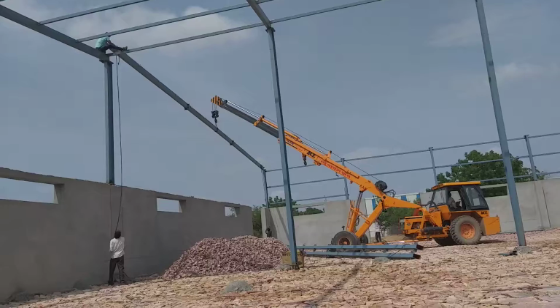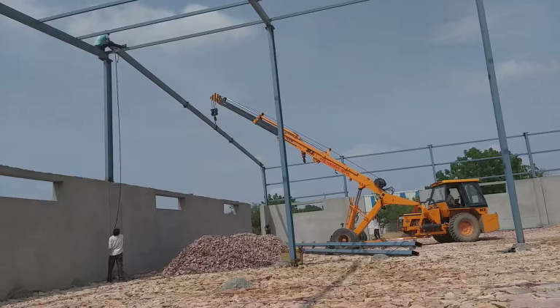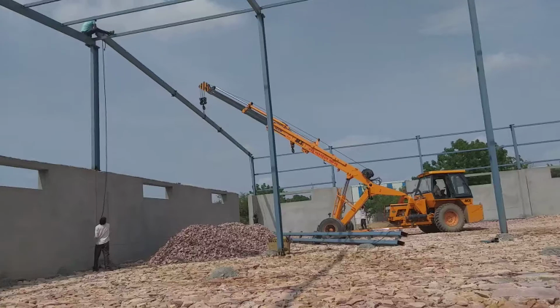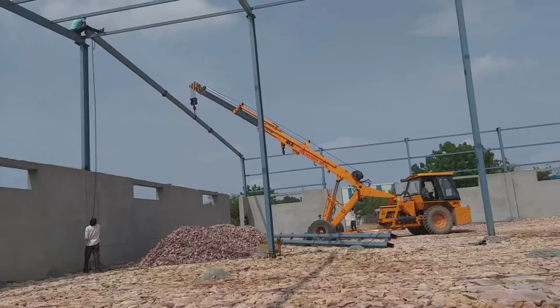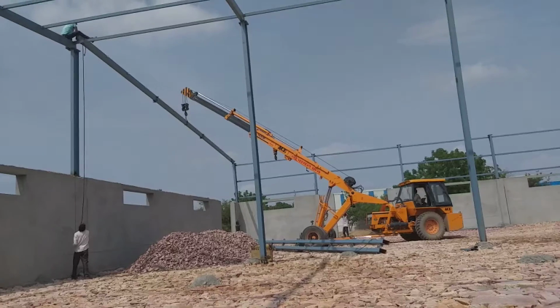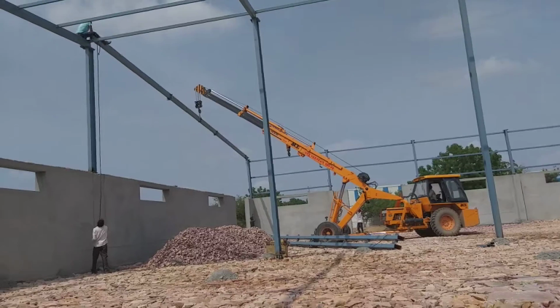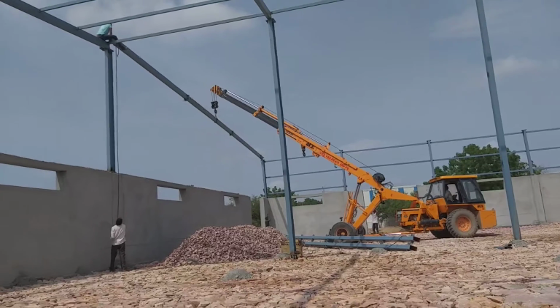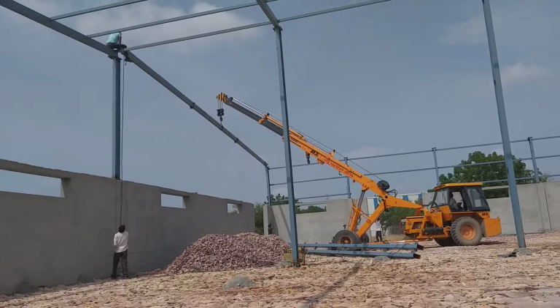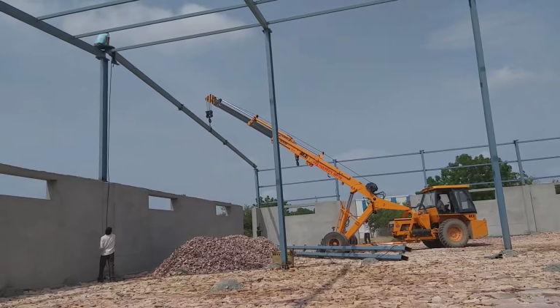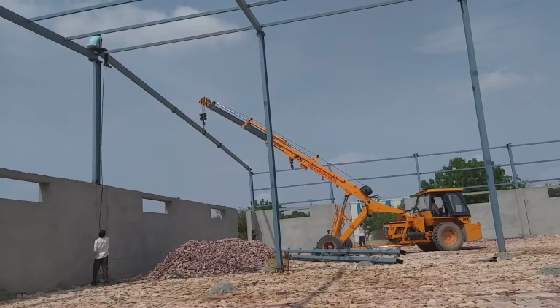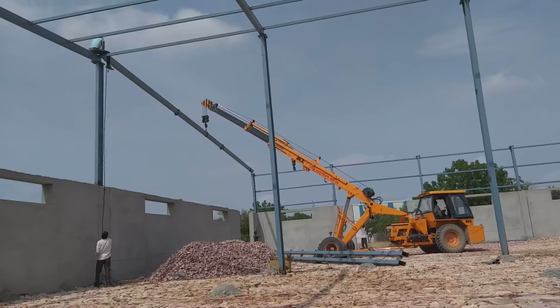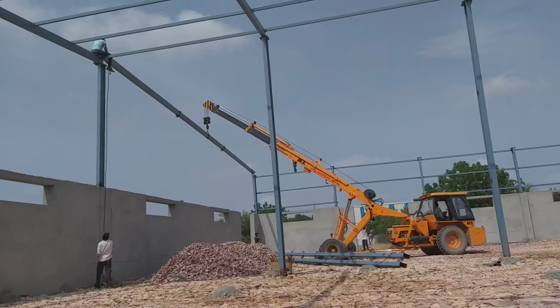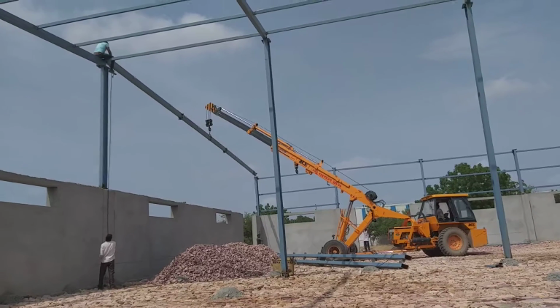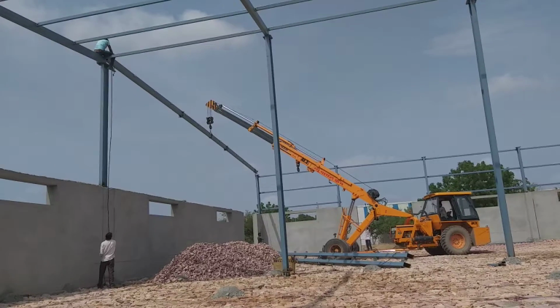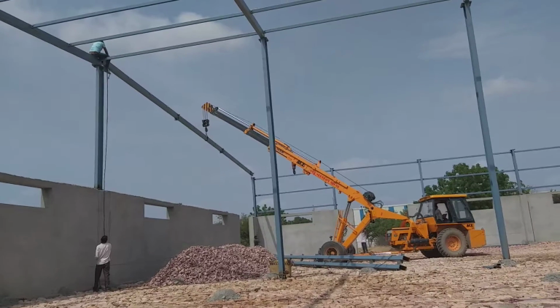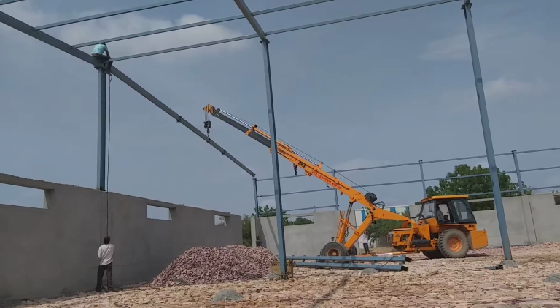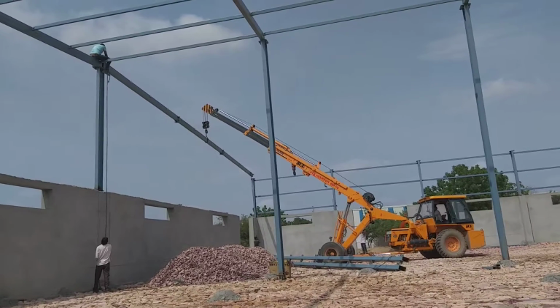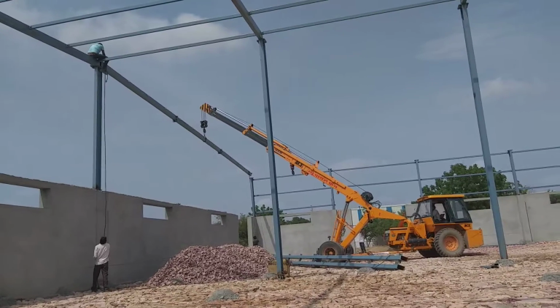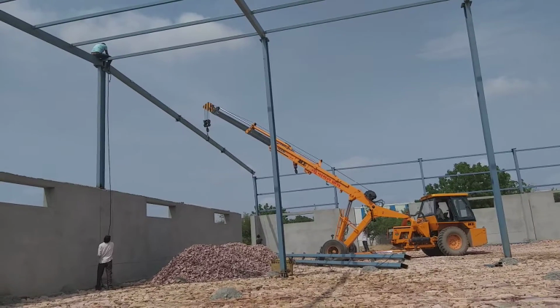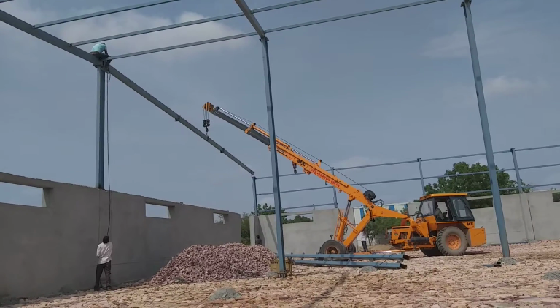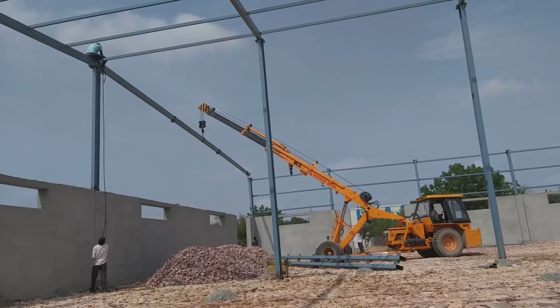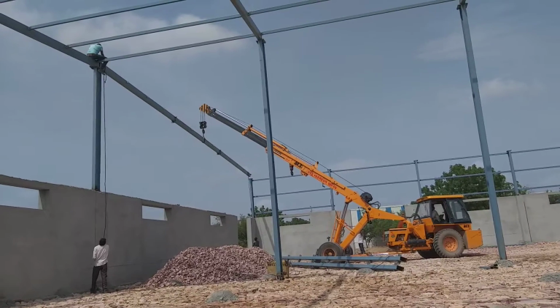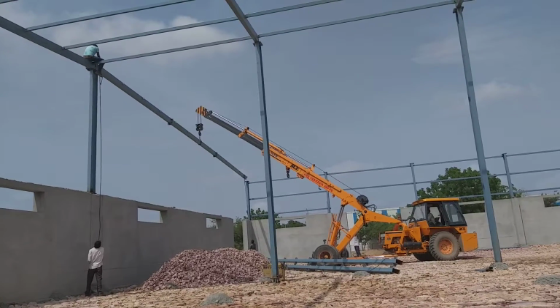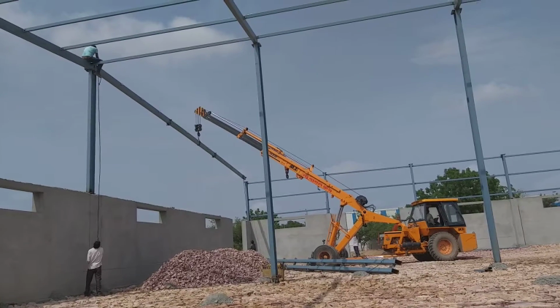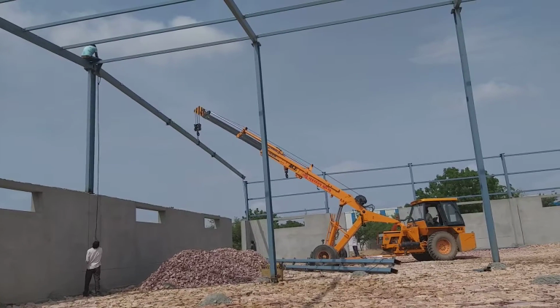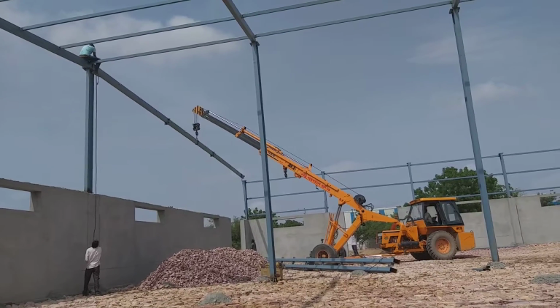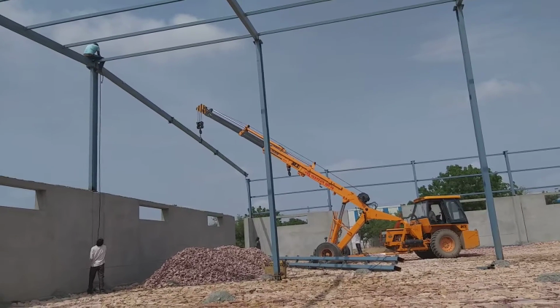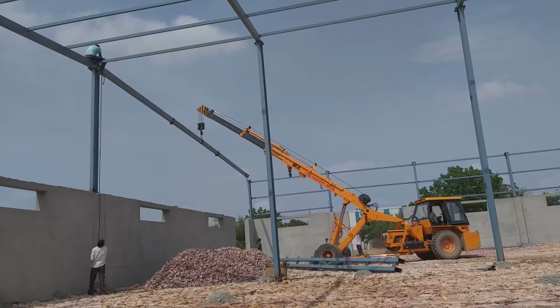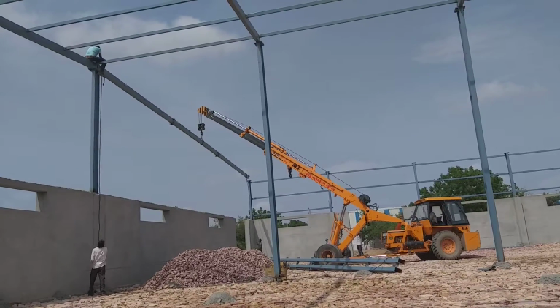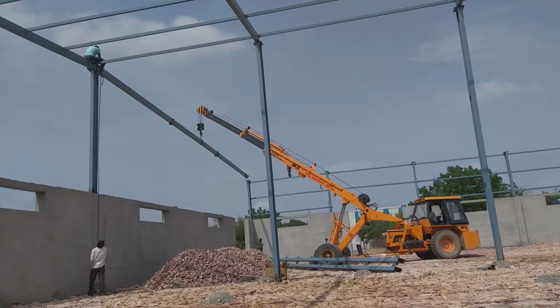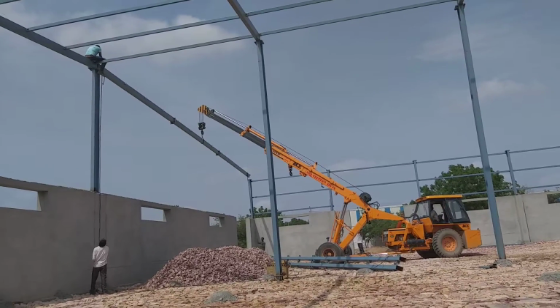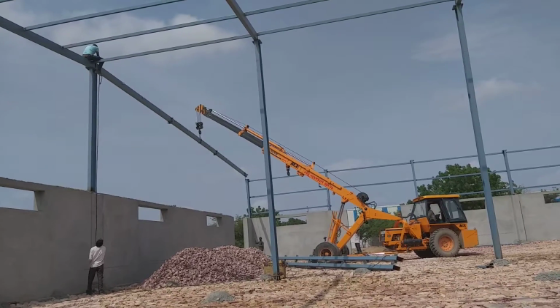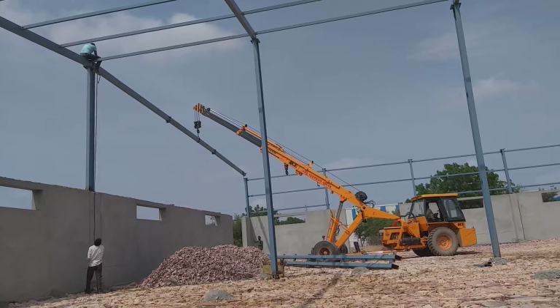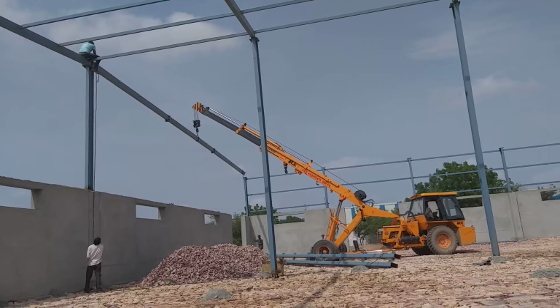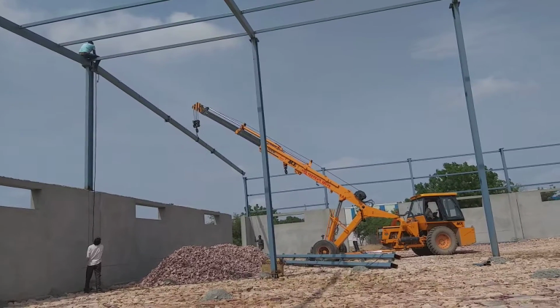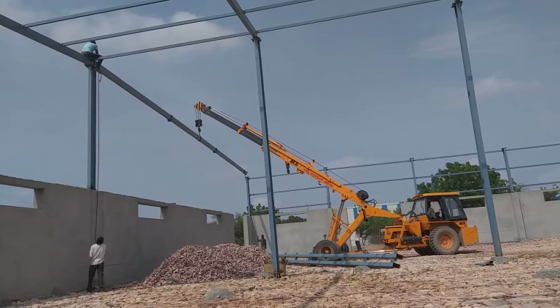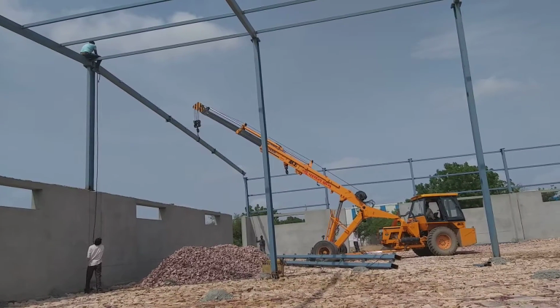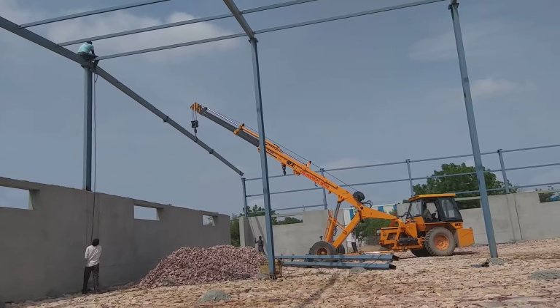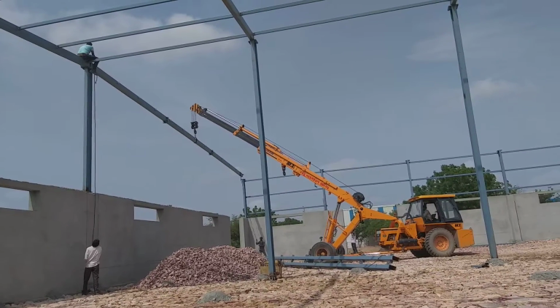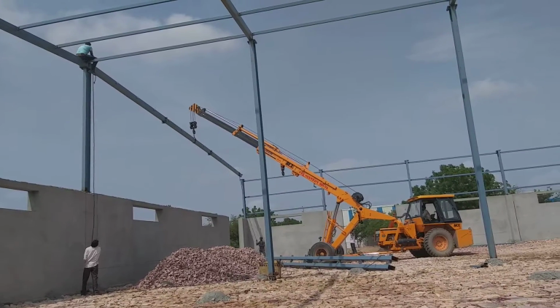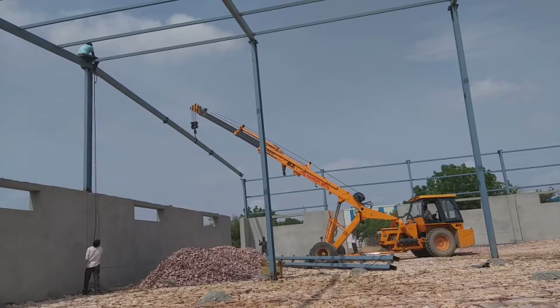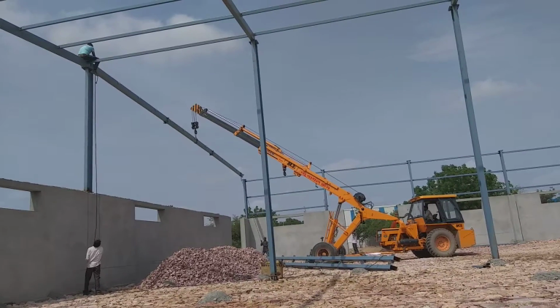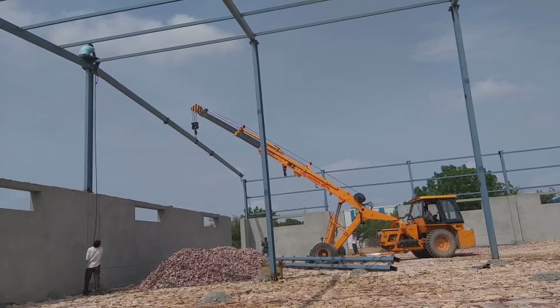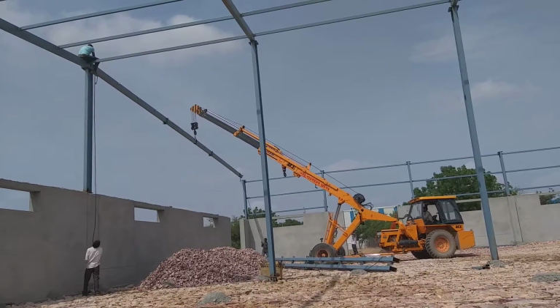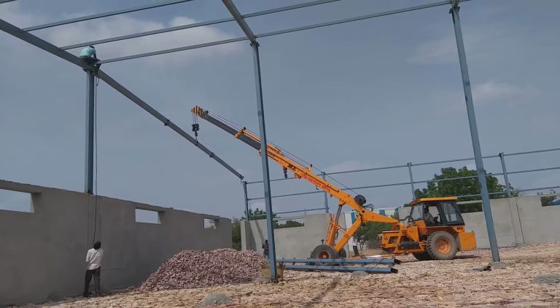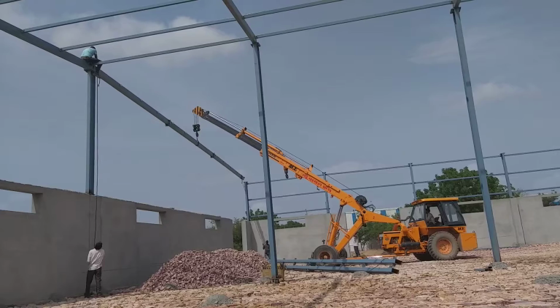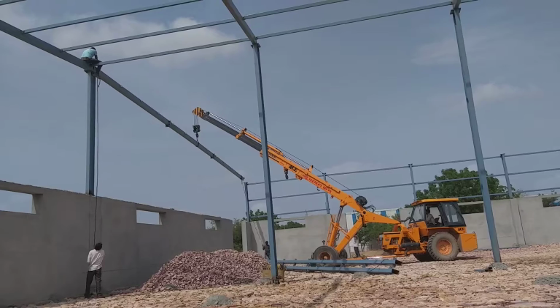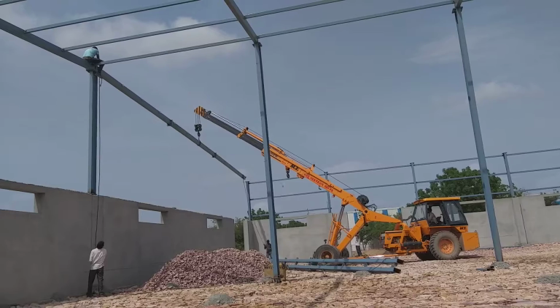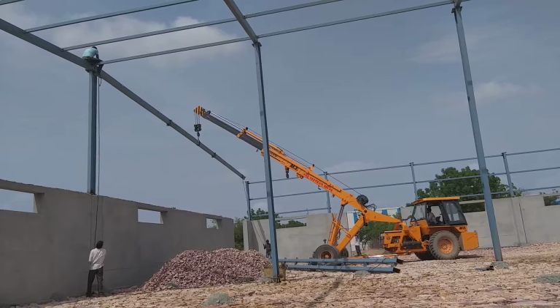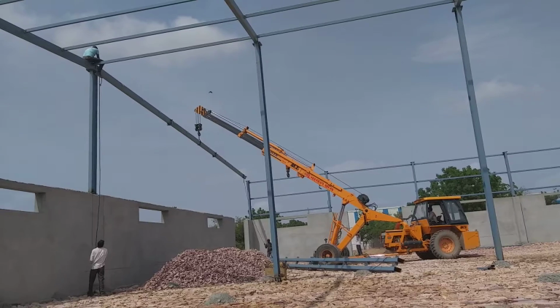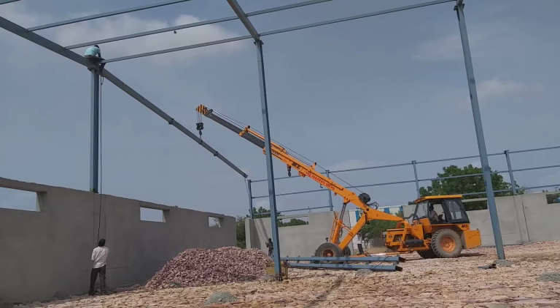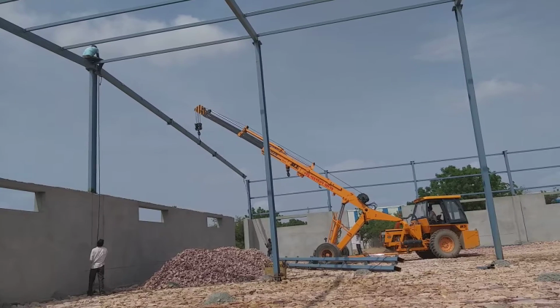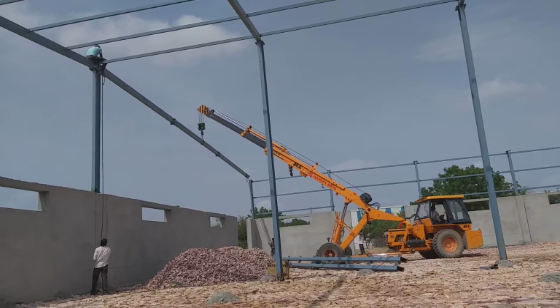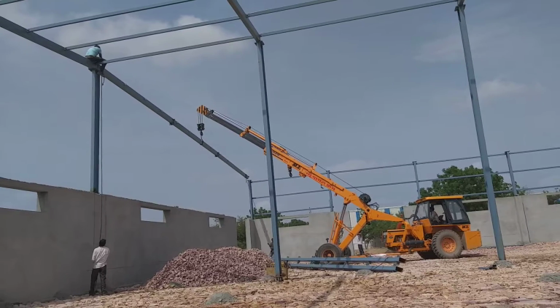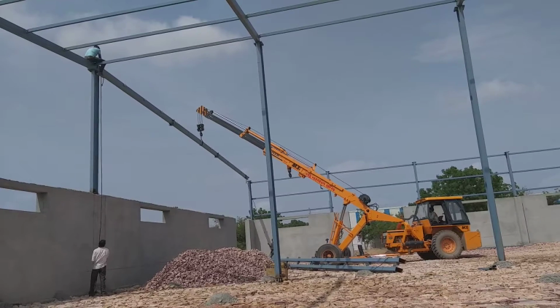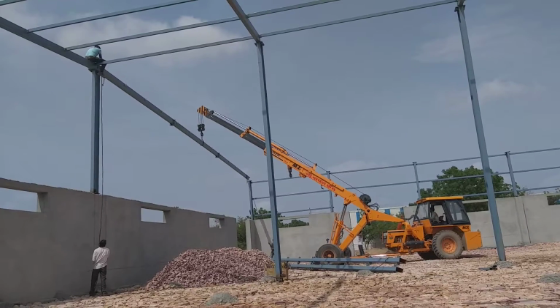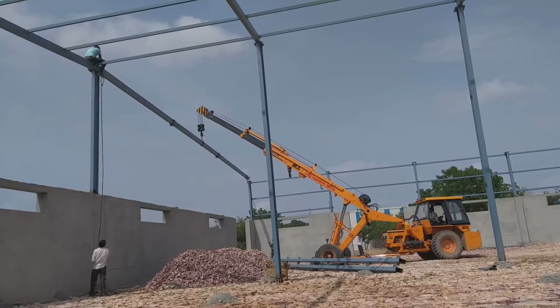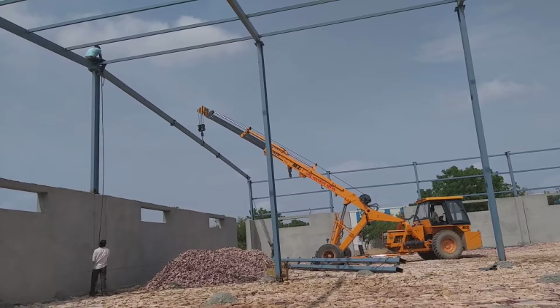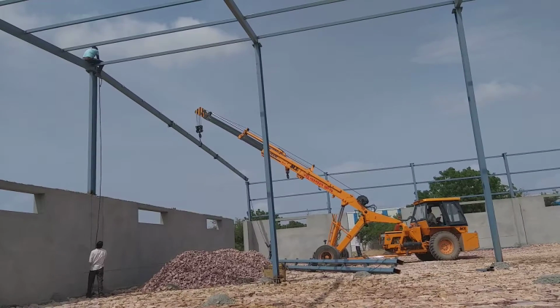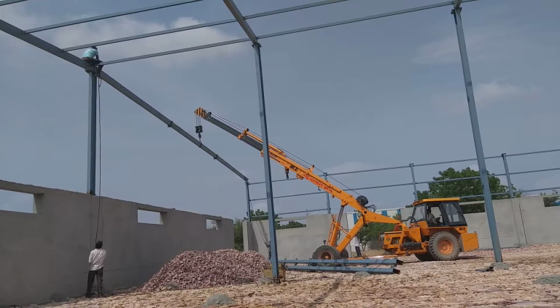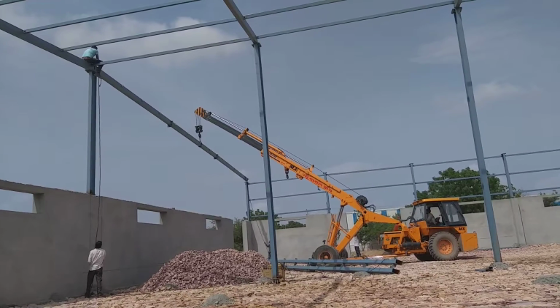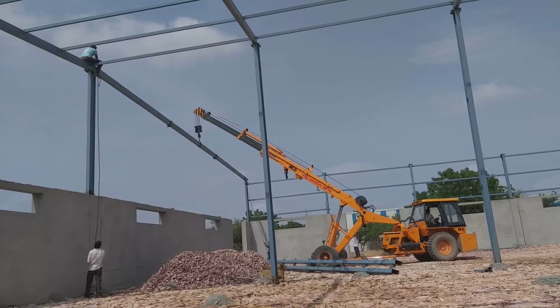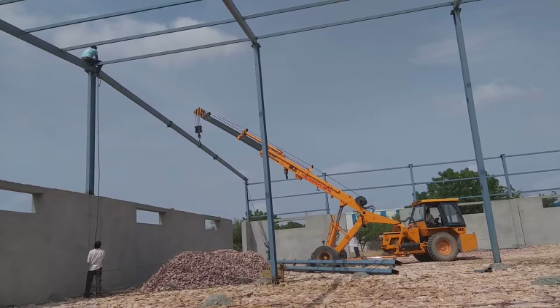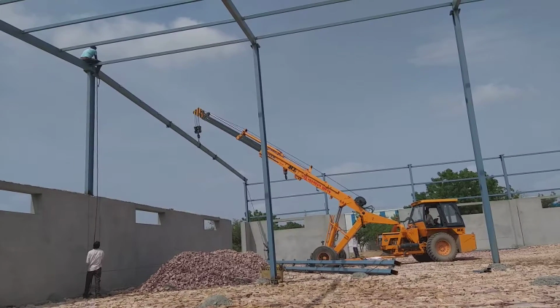Hello, this is Abhinah Wasti from H2F Industries, Raj Tariq, 21 August 2018, and now we are doing rafter placement.